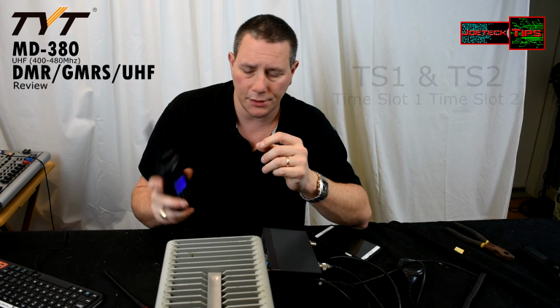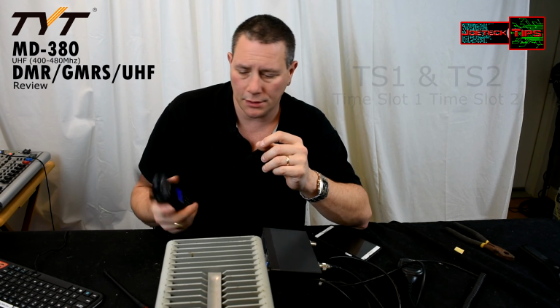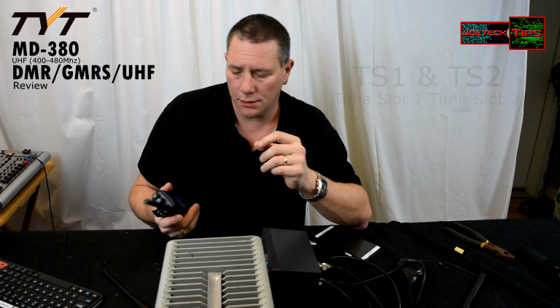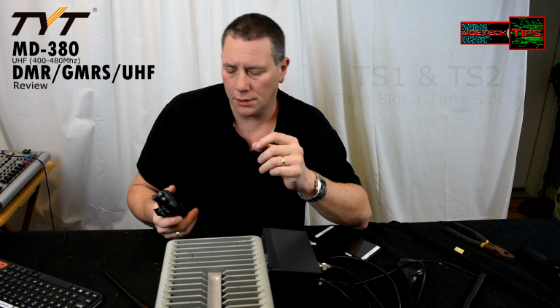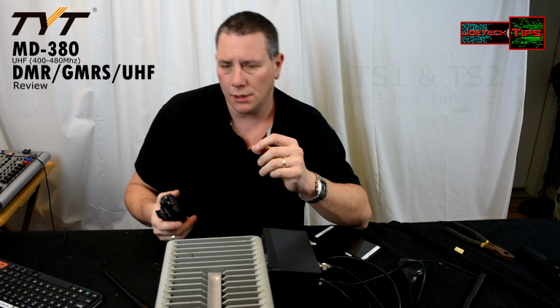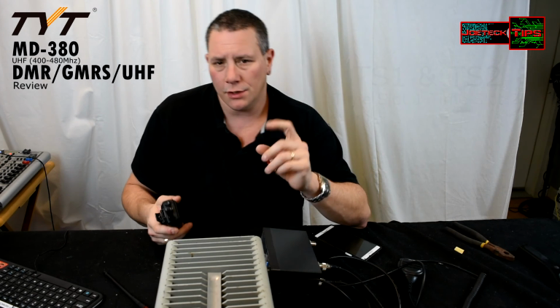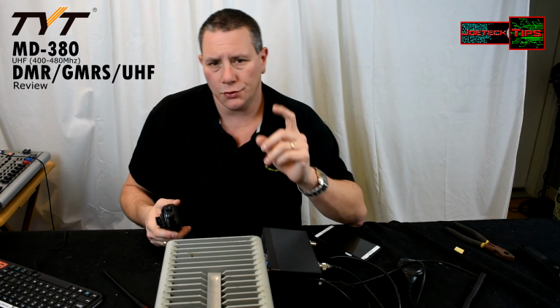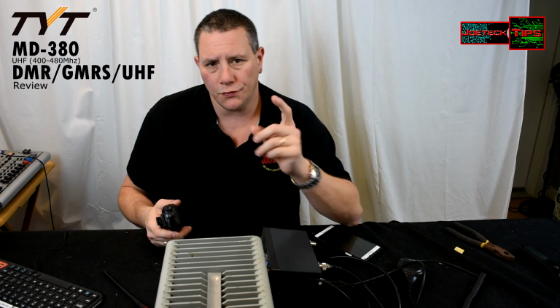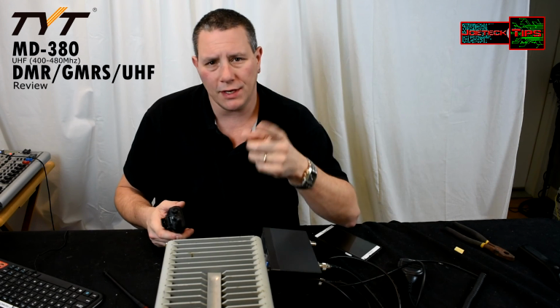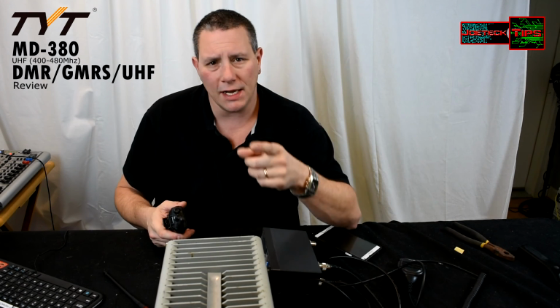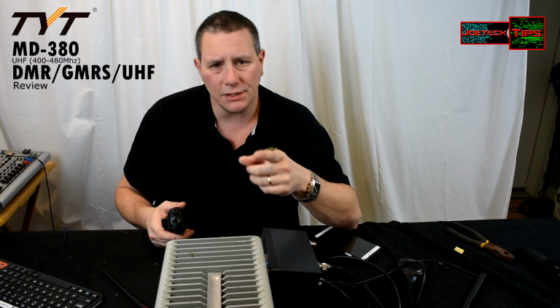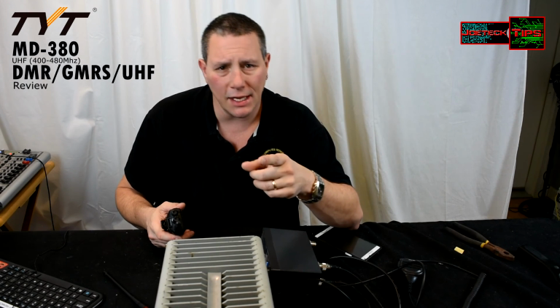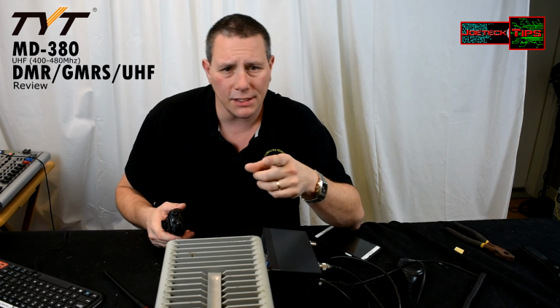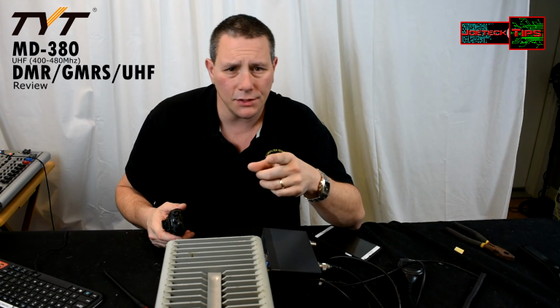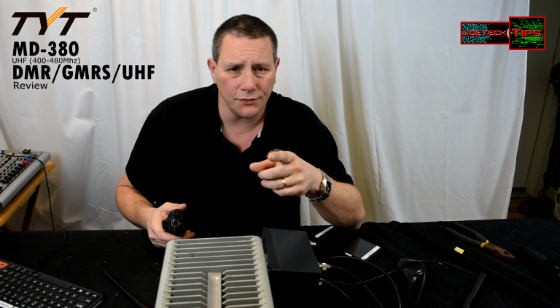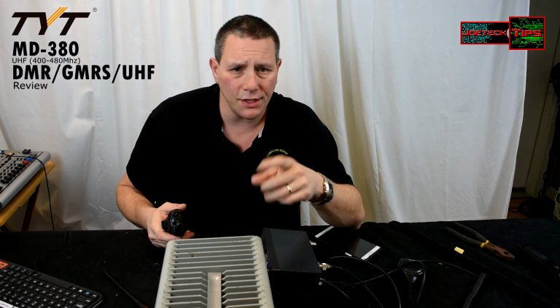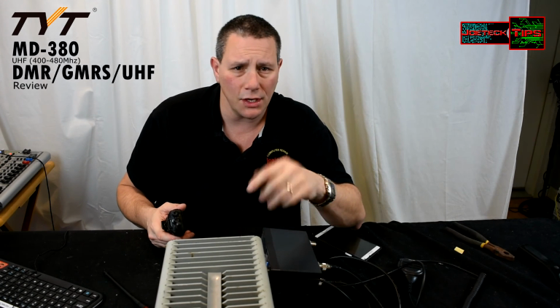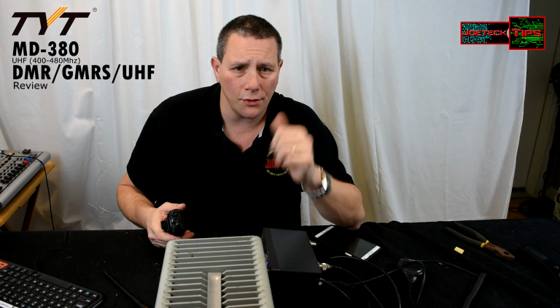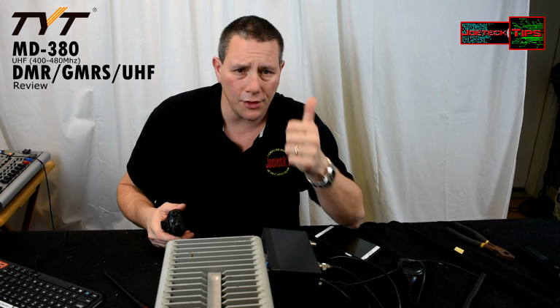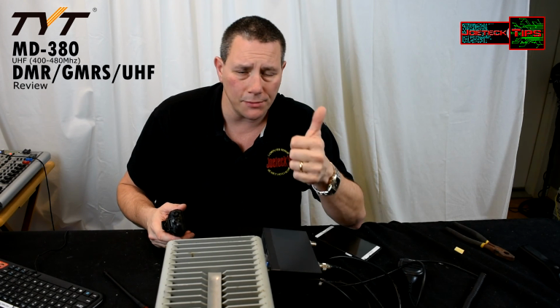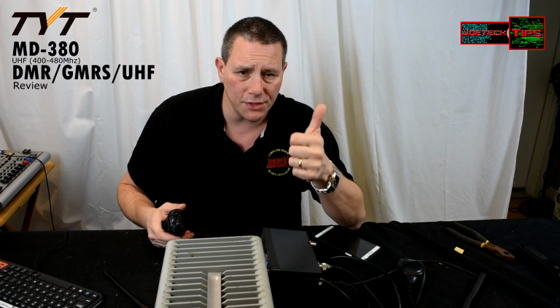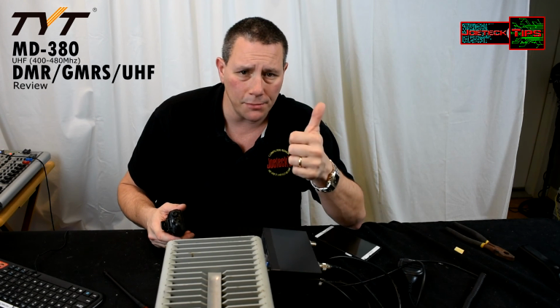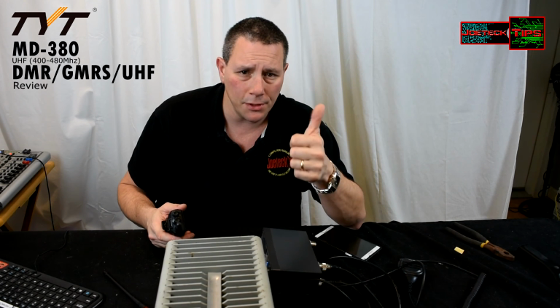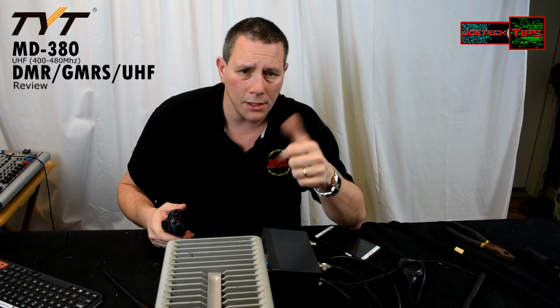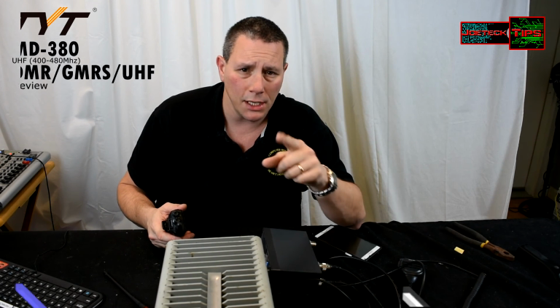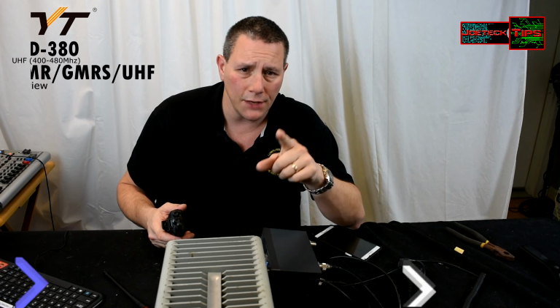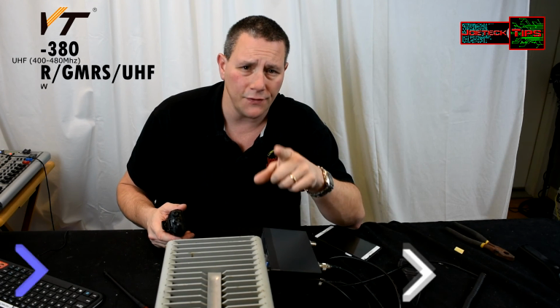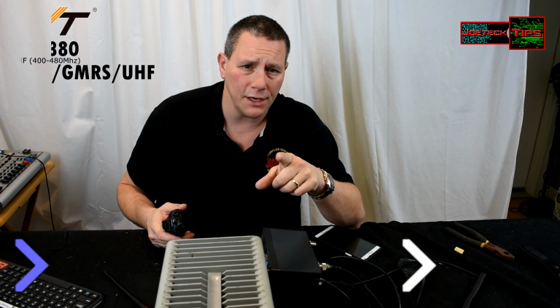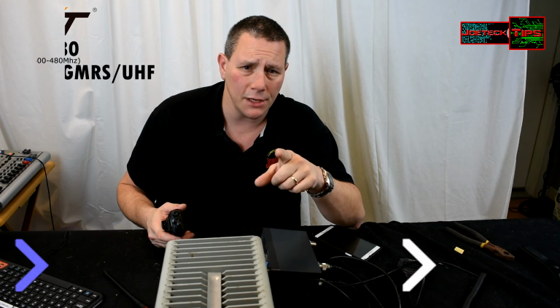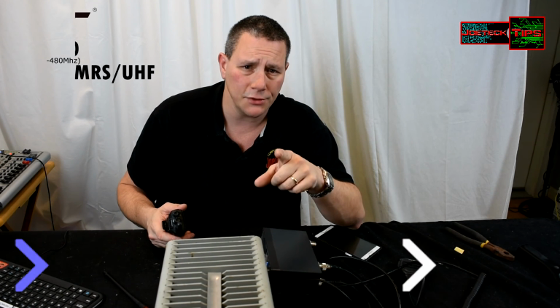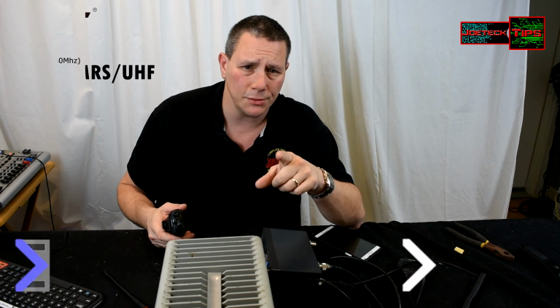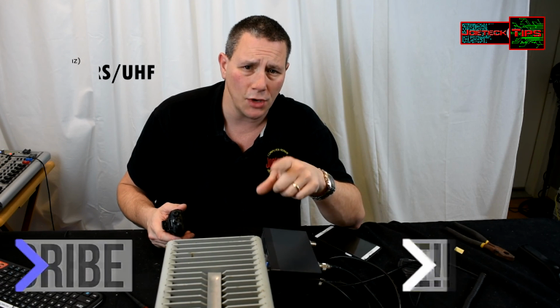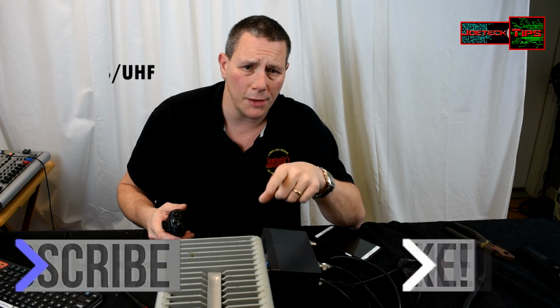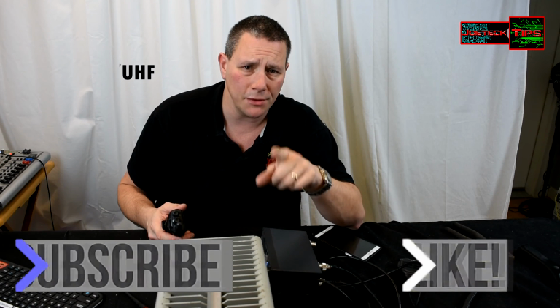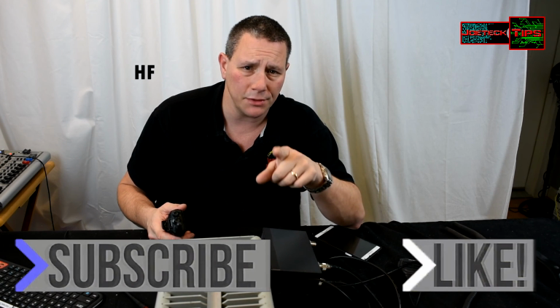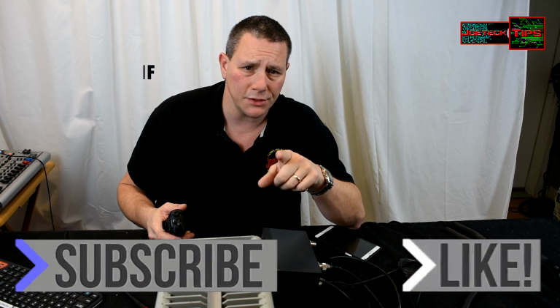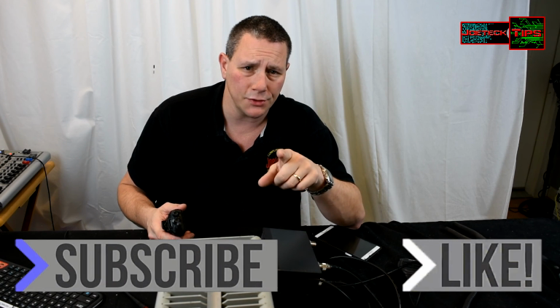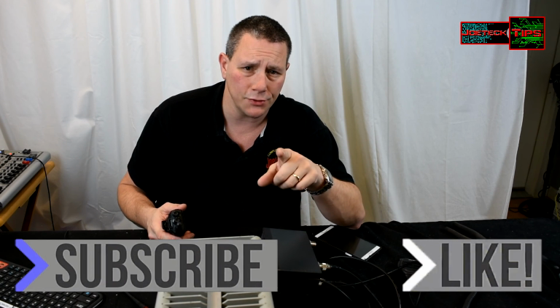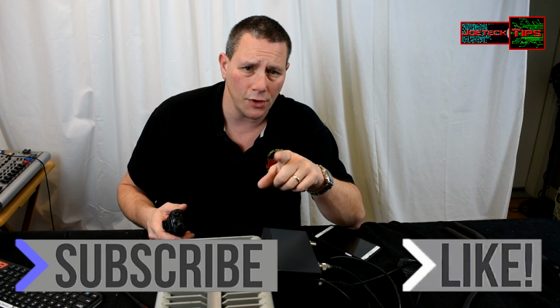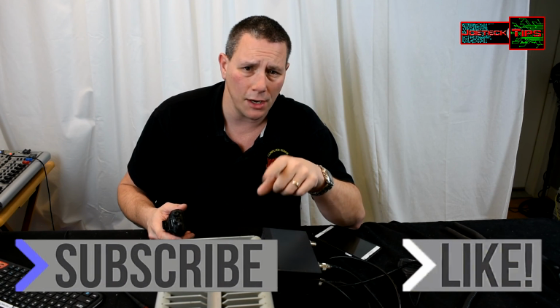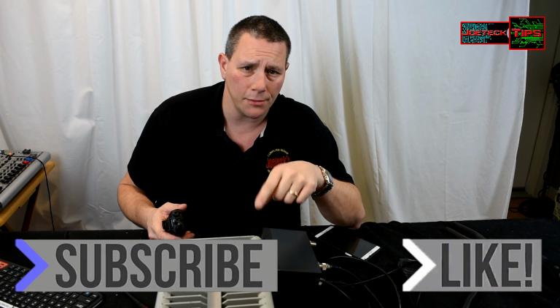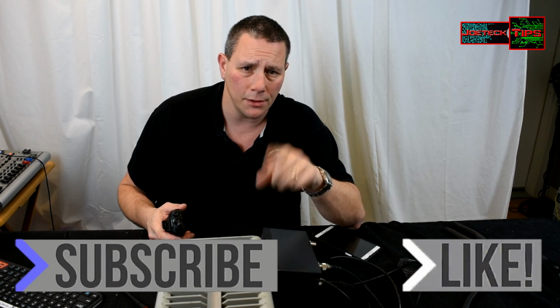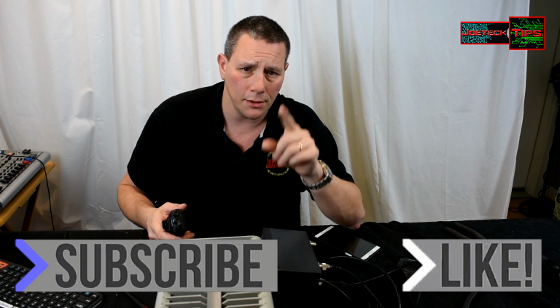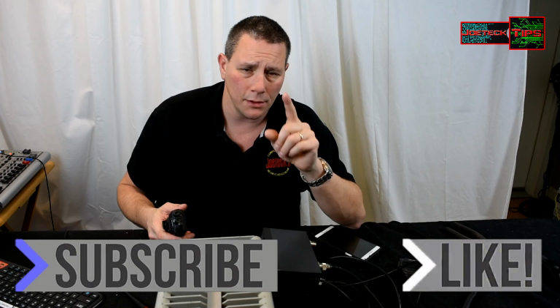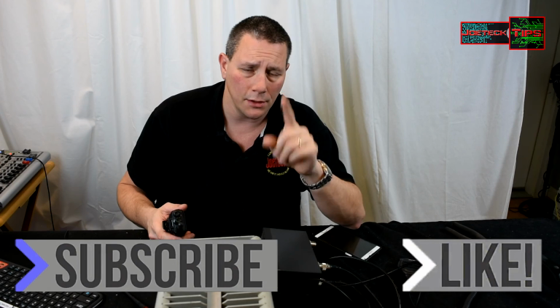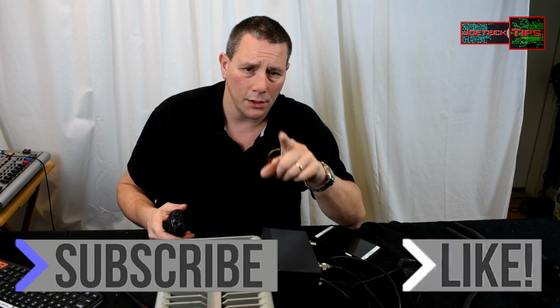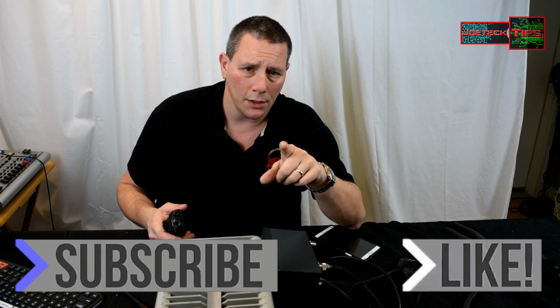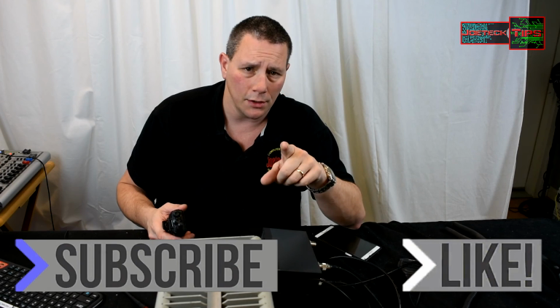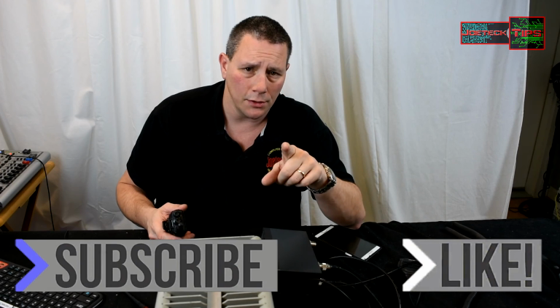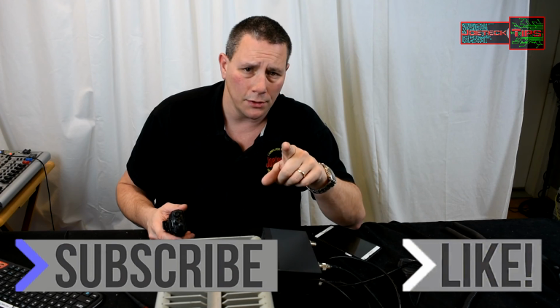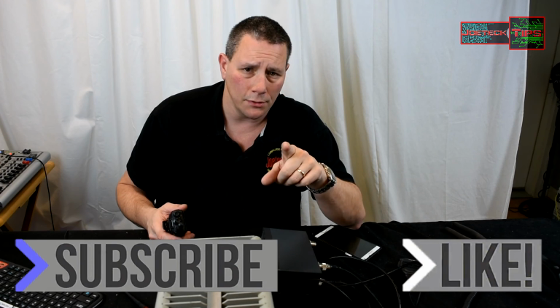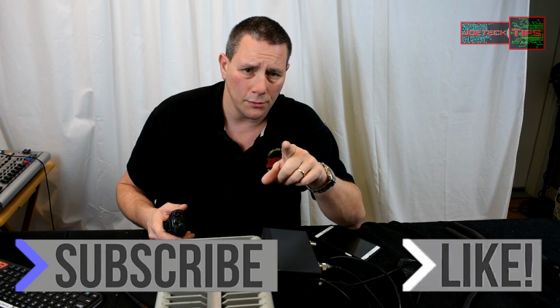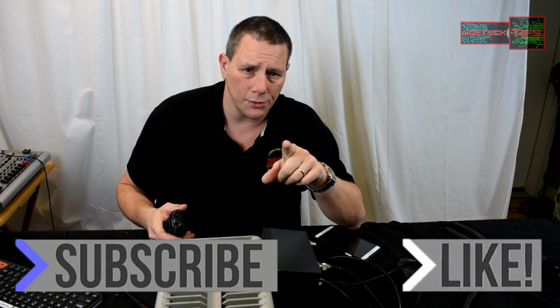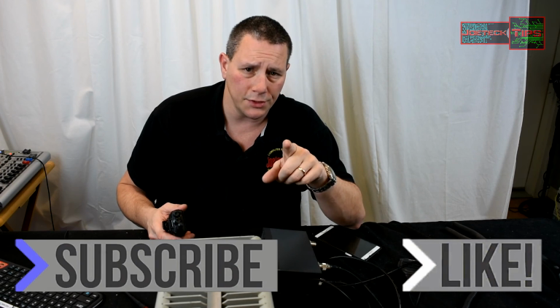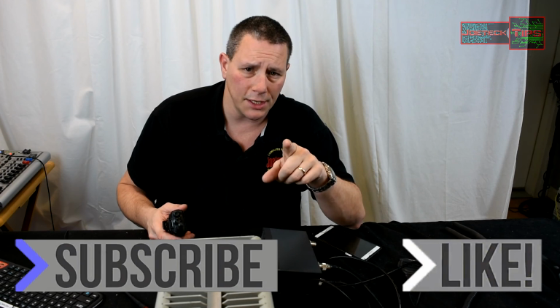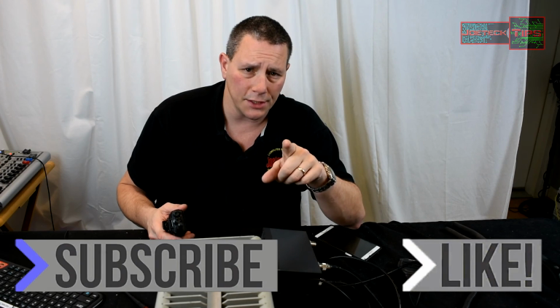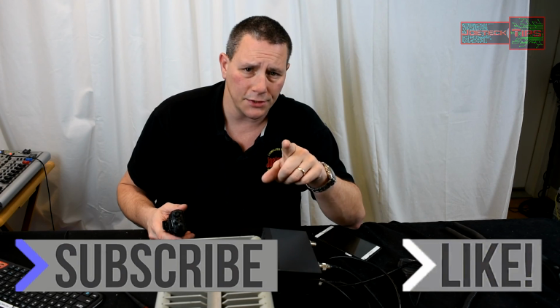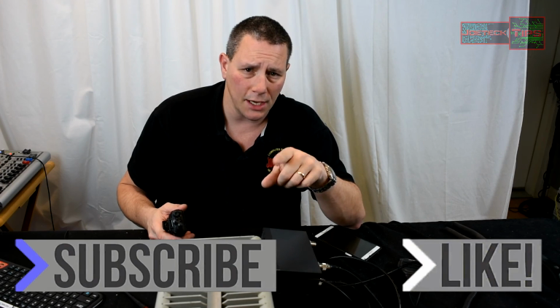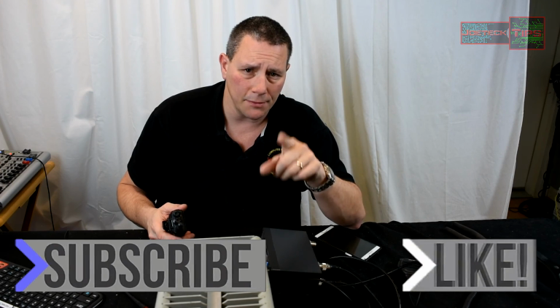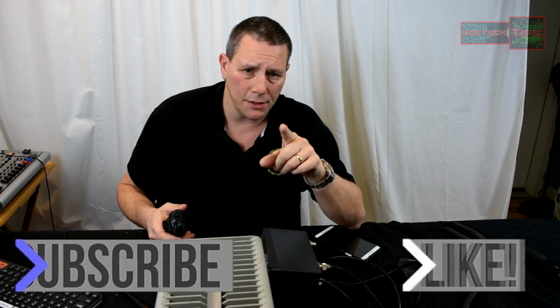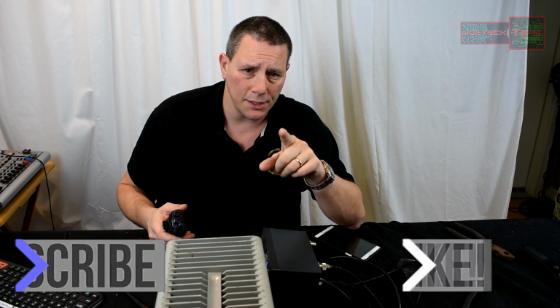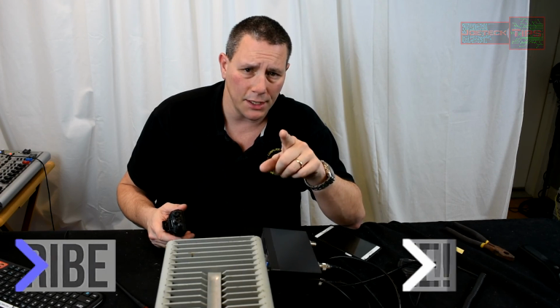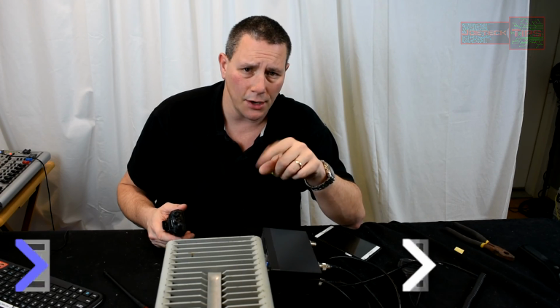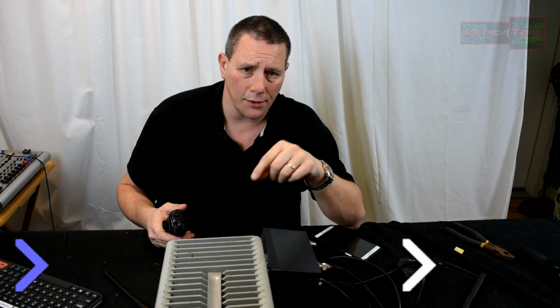If you guys liked this video, thumbs up, and if you're not a subscriber please subscribe. We'll see you next time, take care.